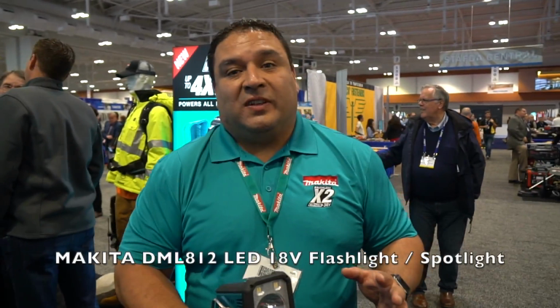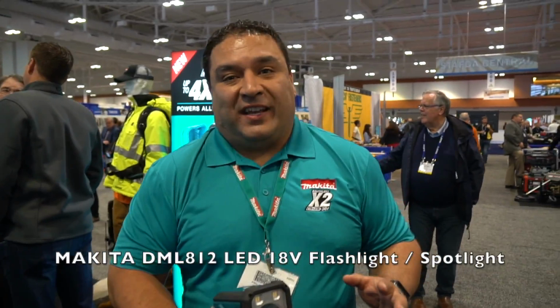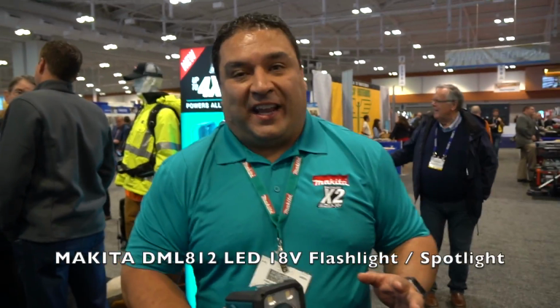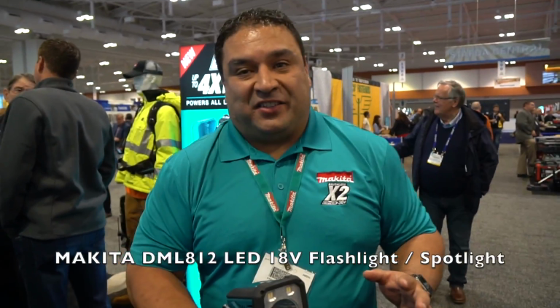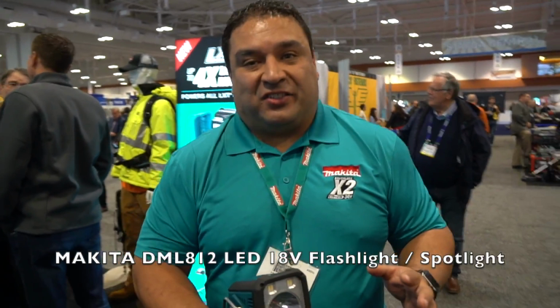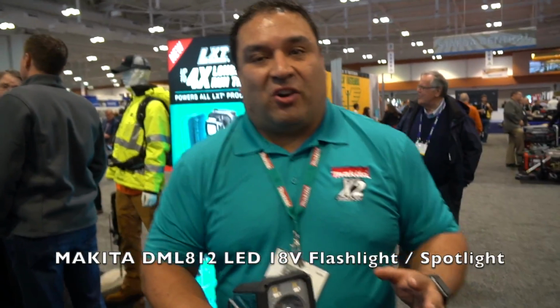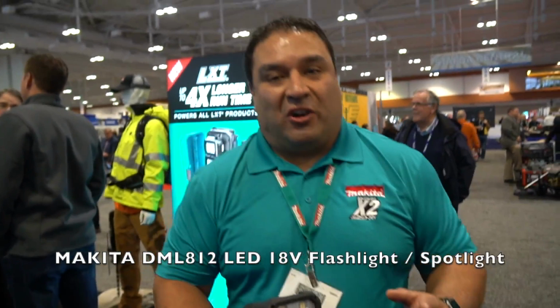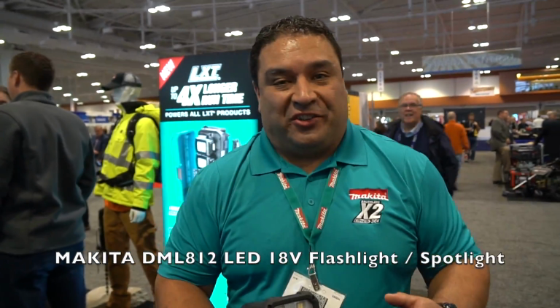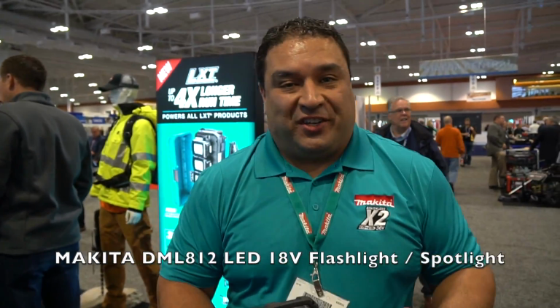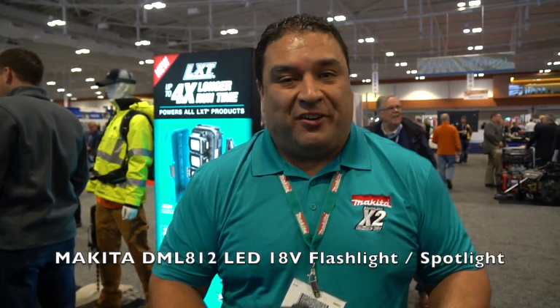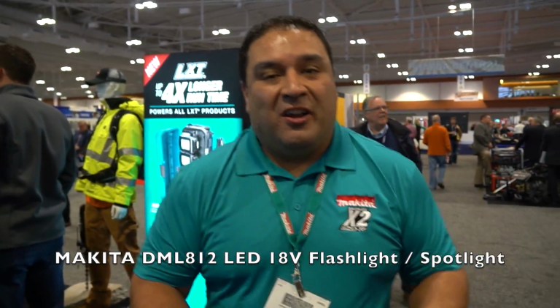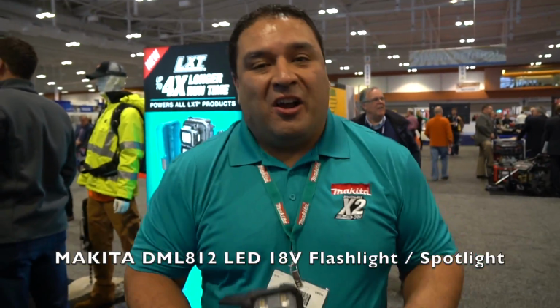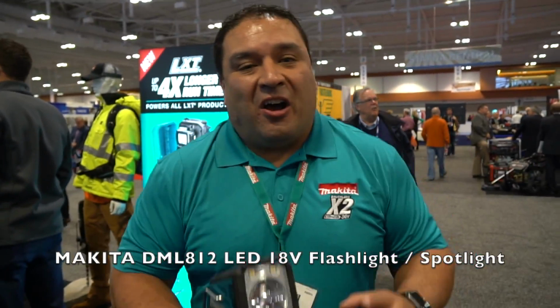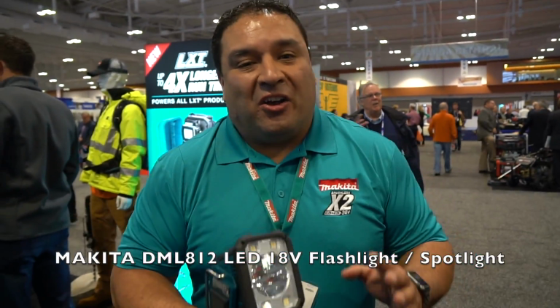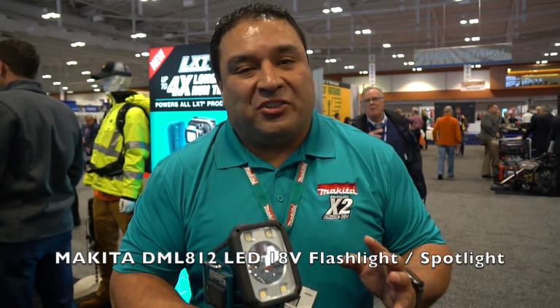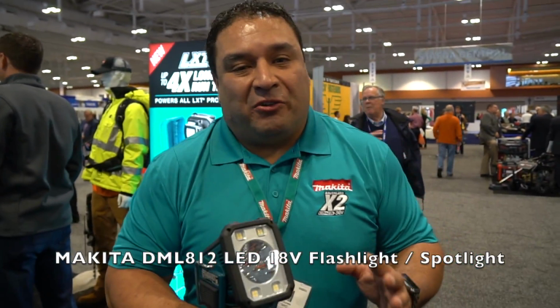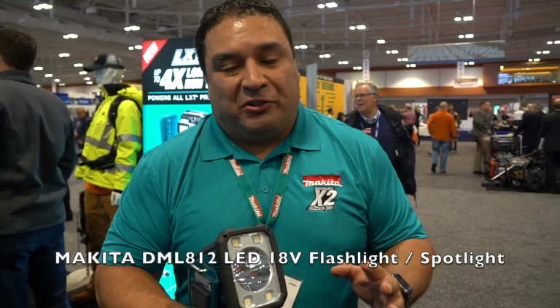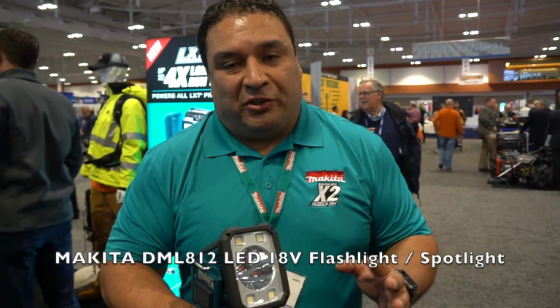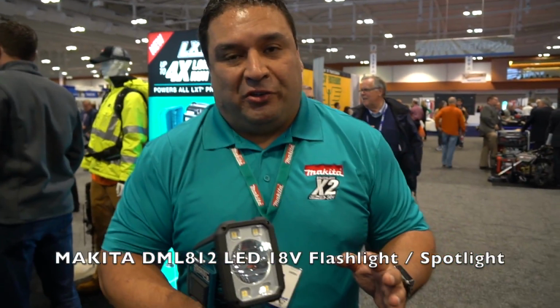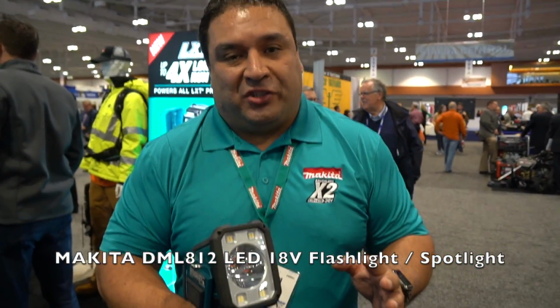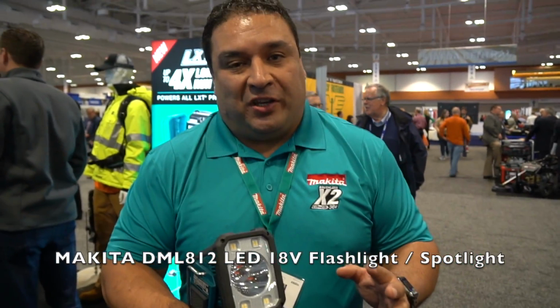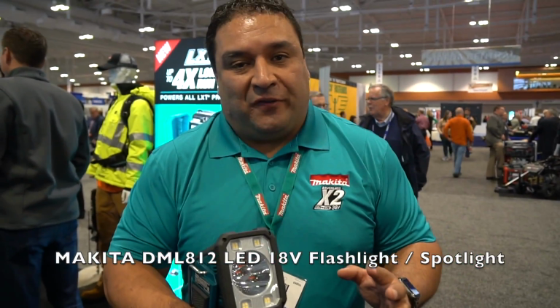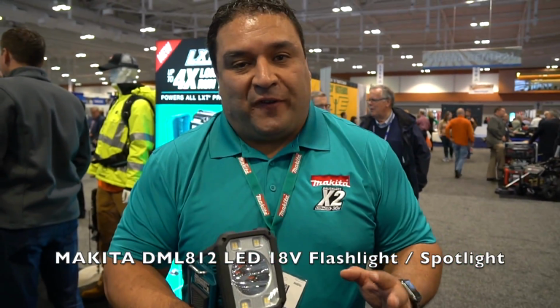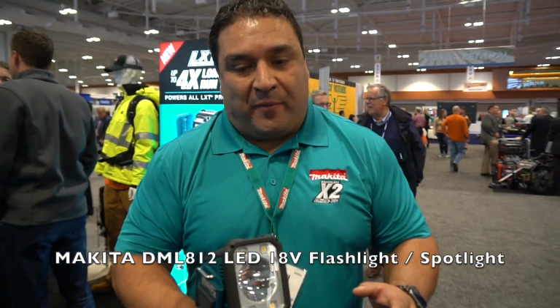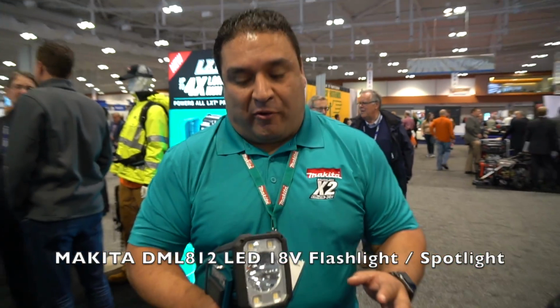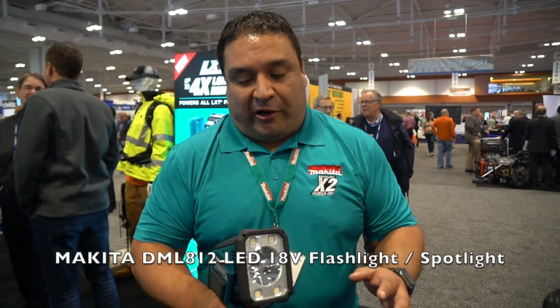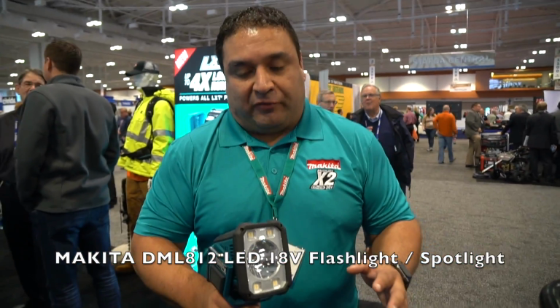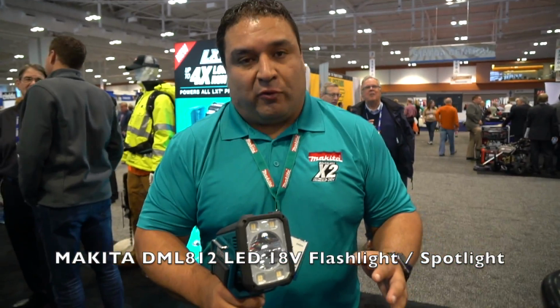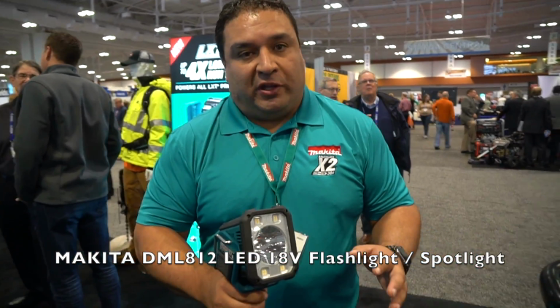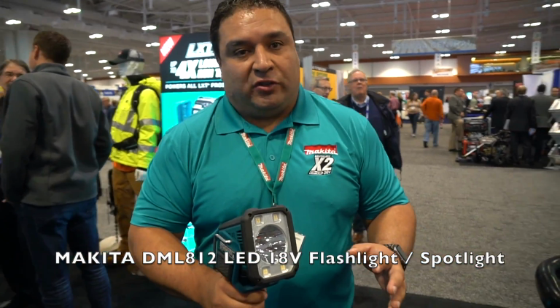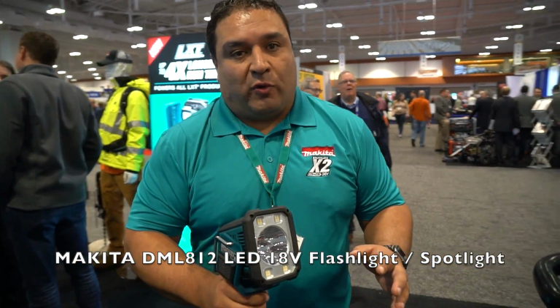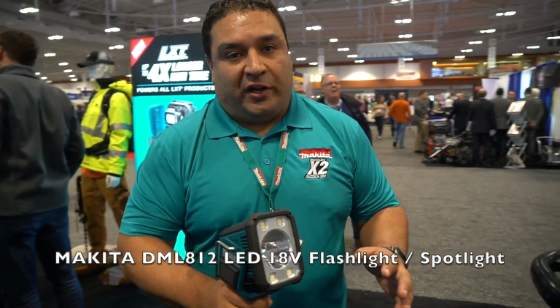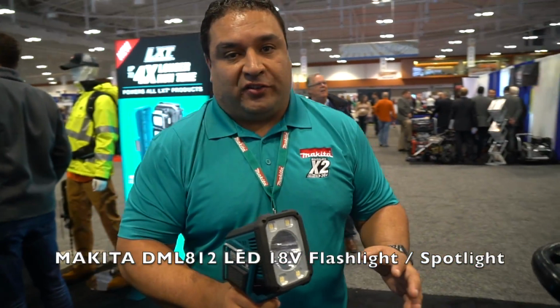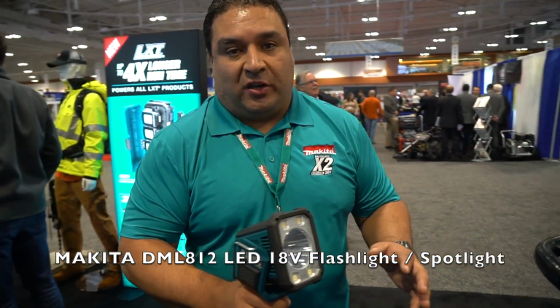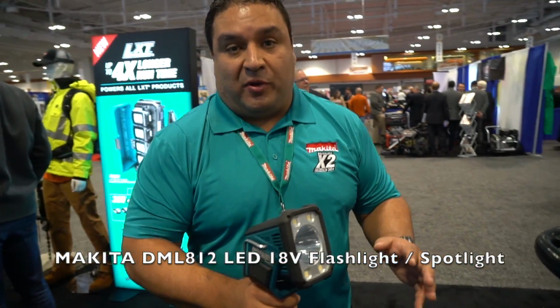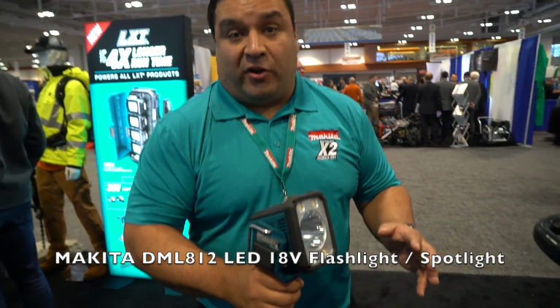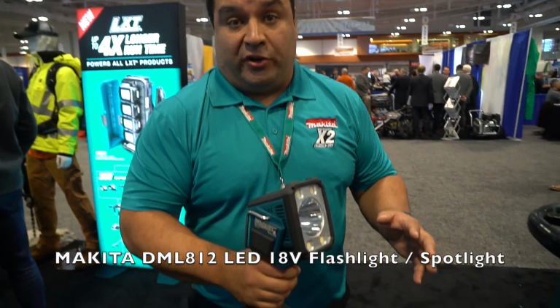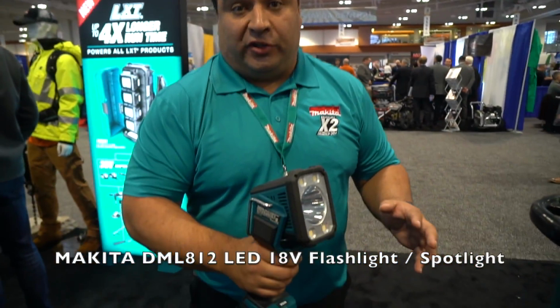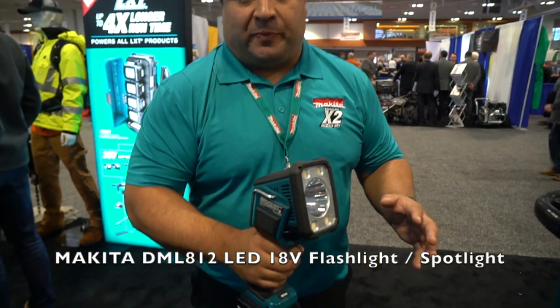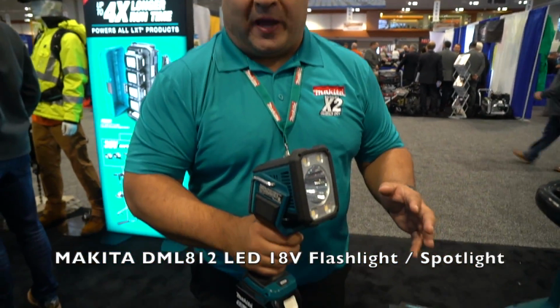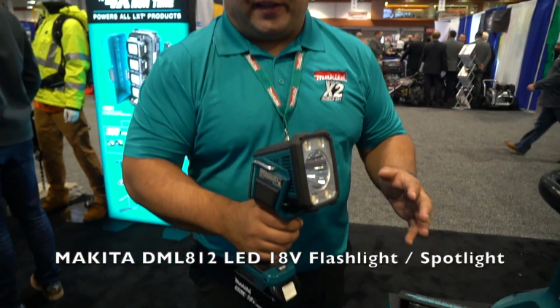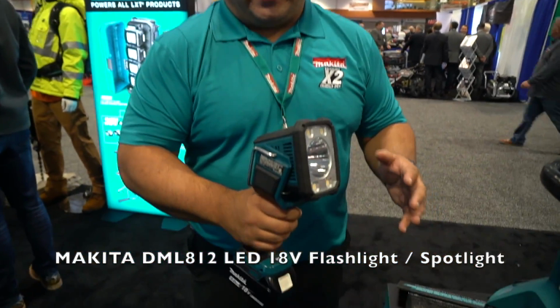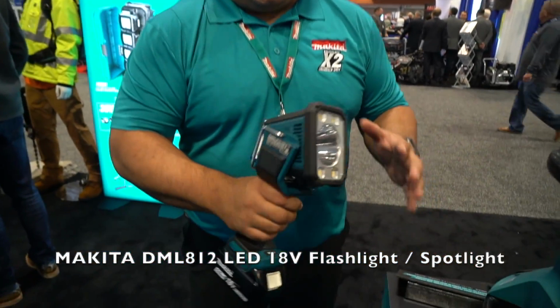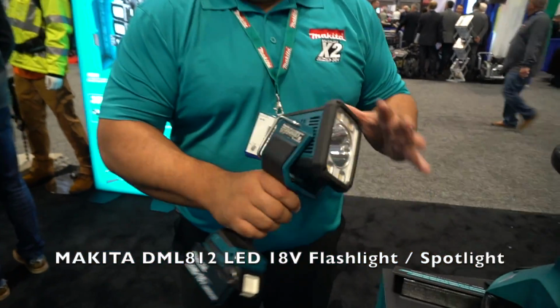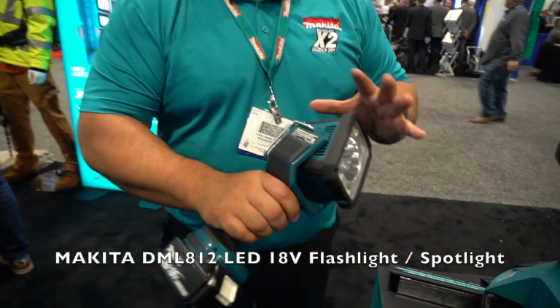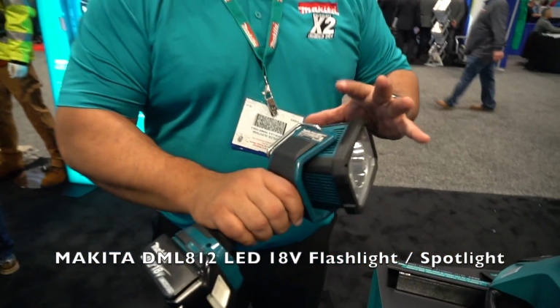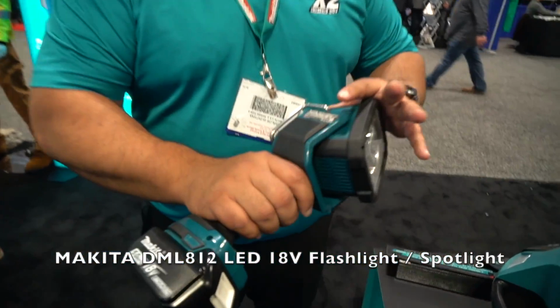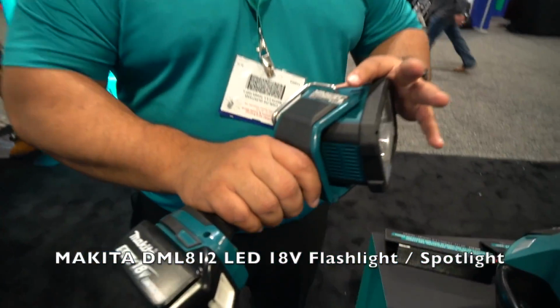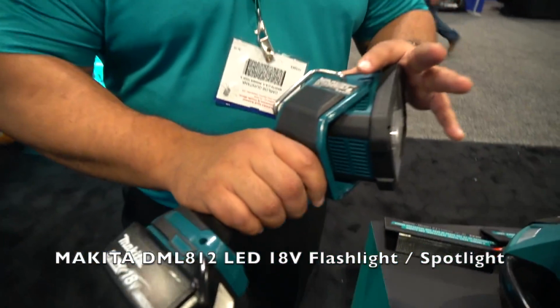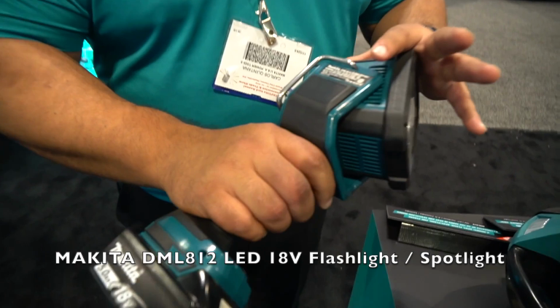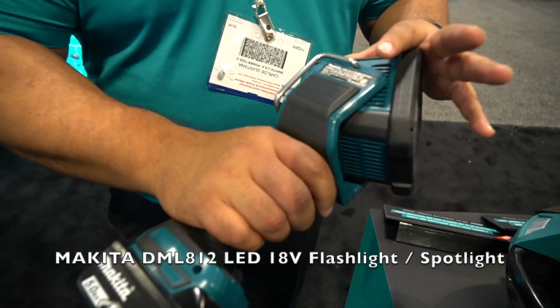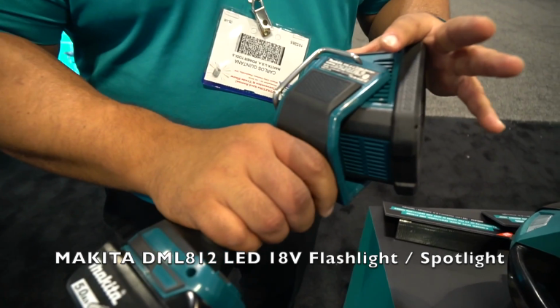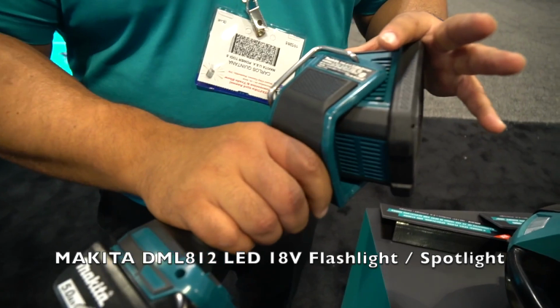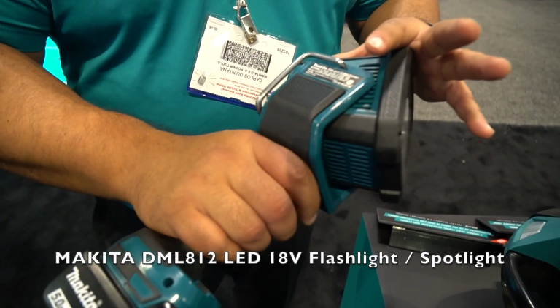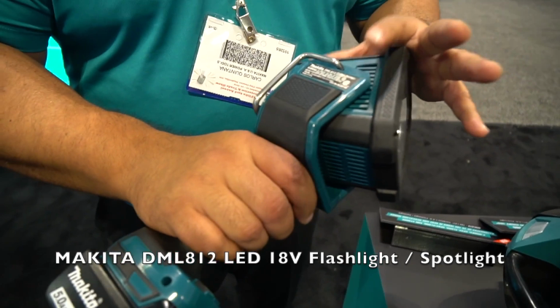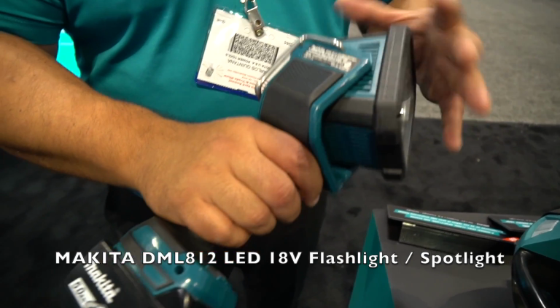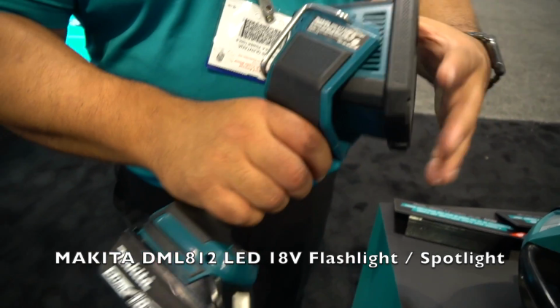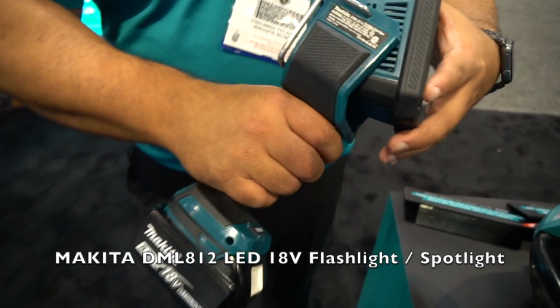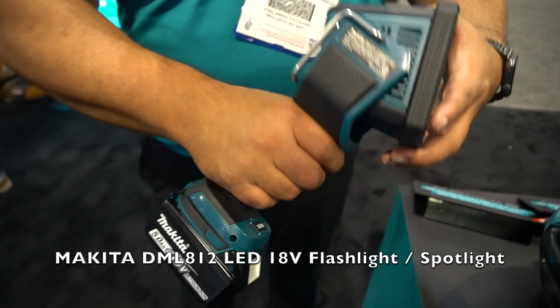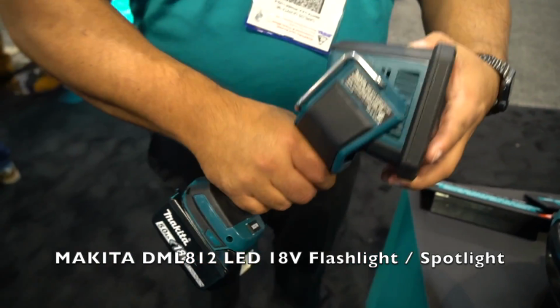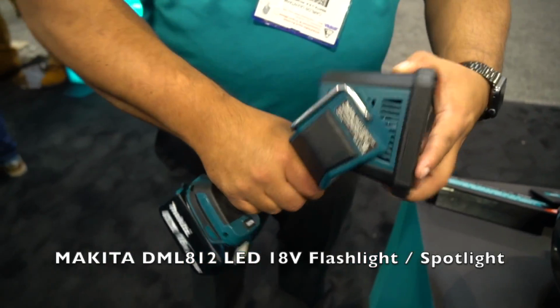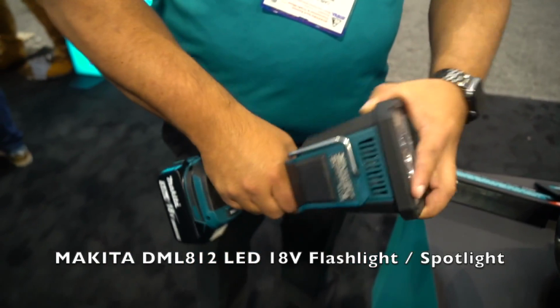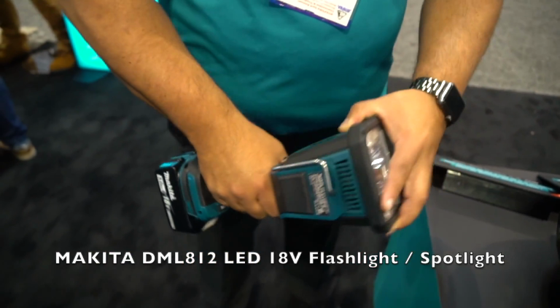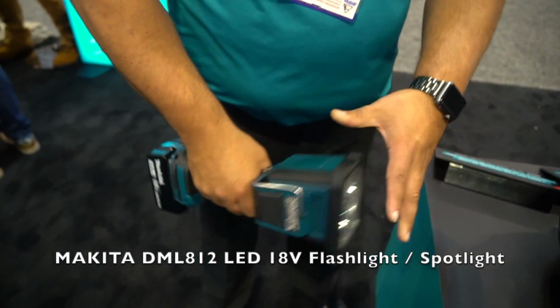Hey guys, it's Carlos here. Also introducing in February of 2020 is going to be our new Spotlight, a very compact, lightweight form factor.